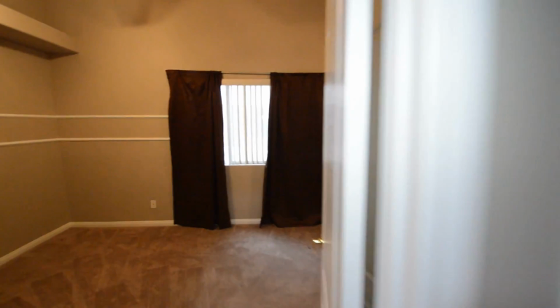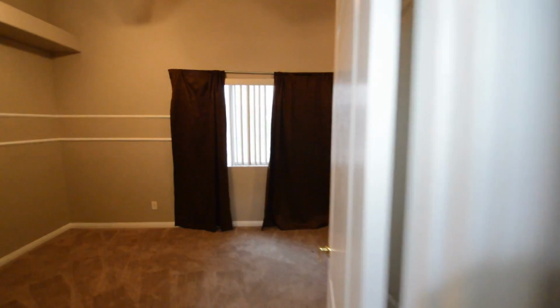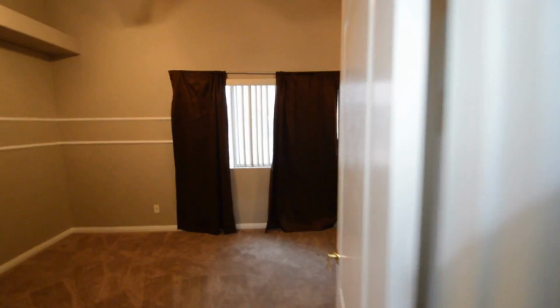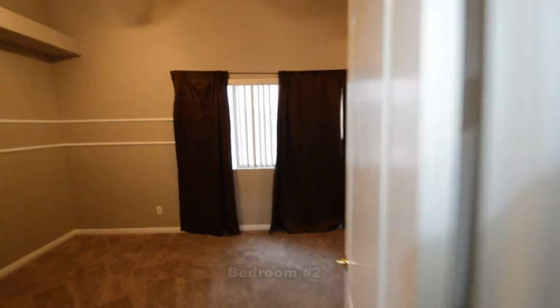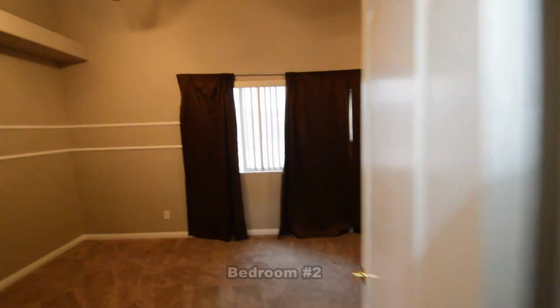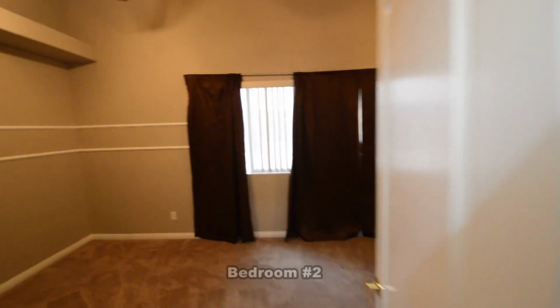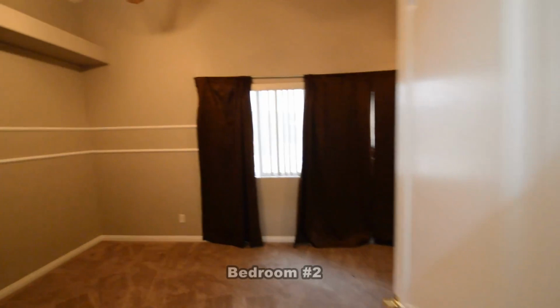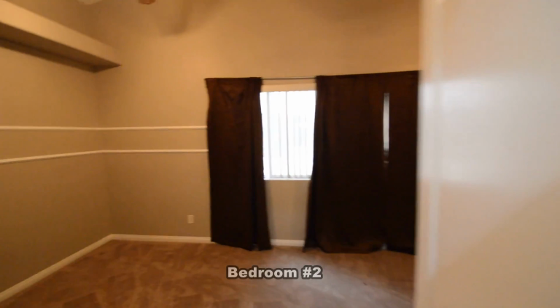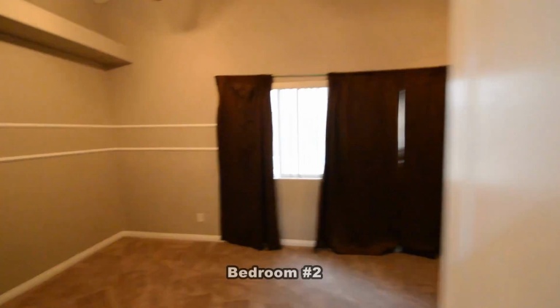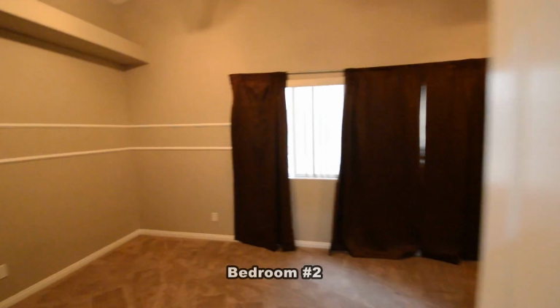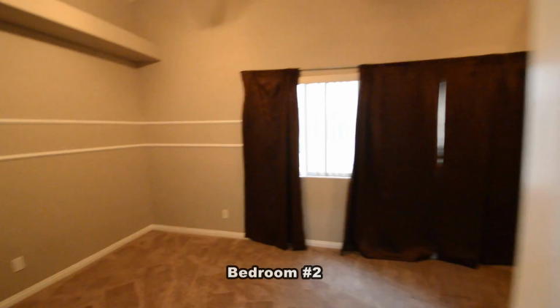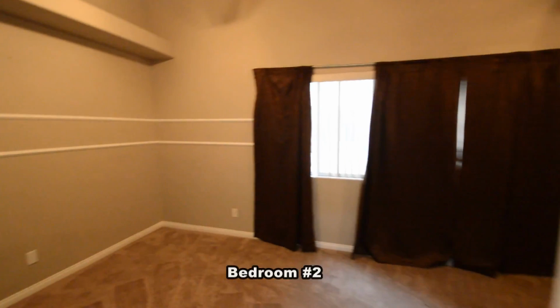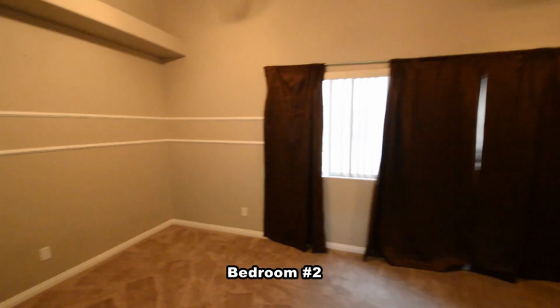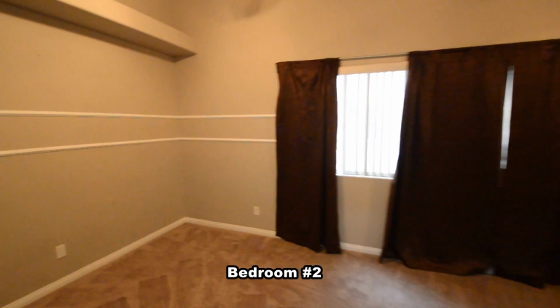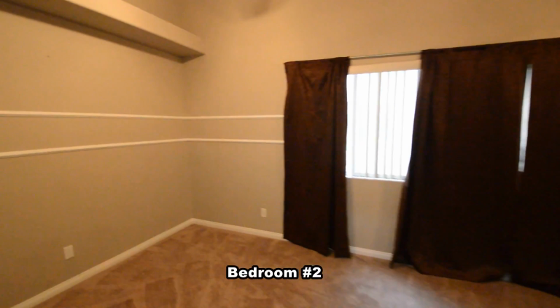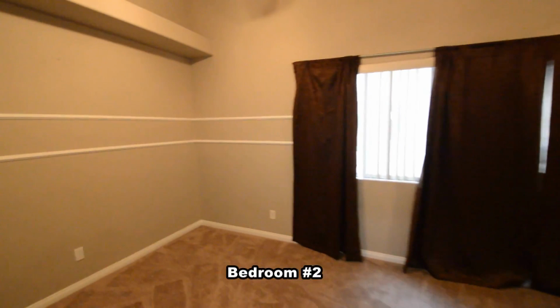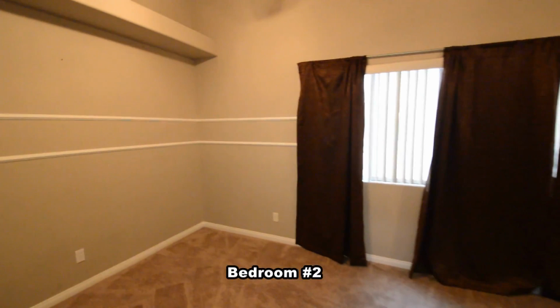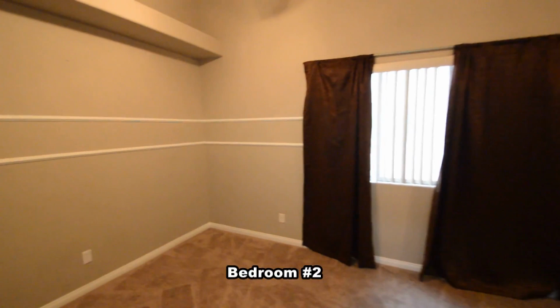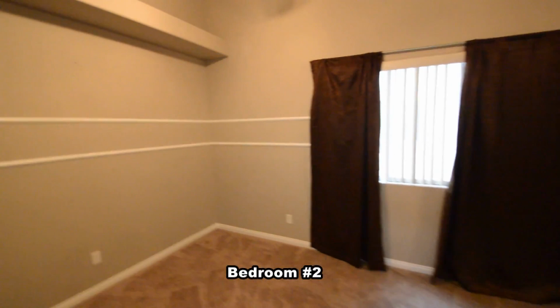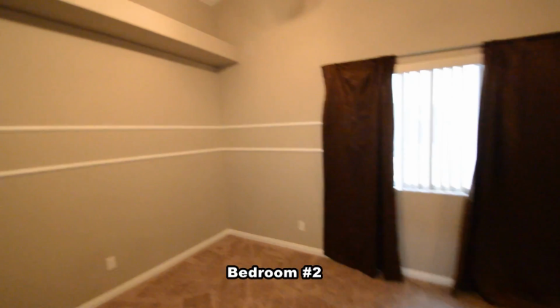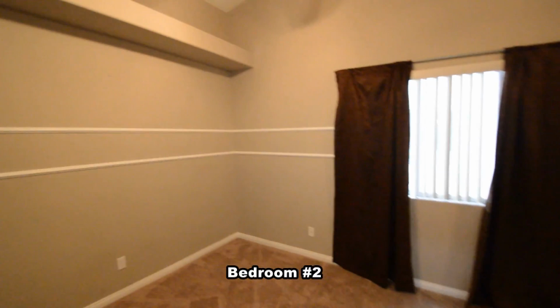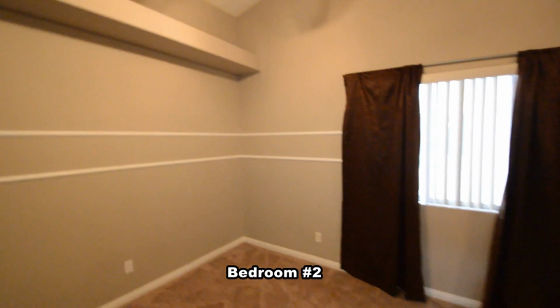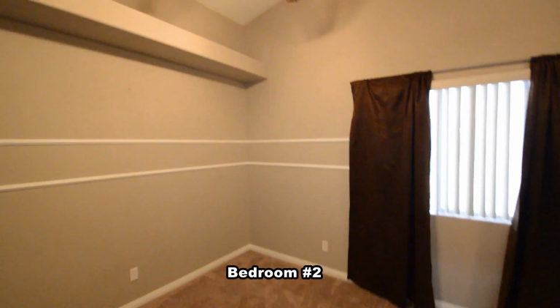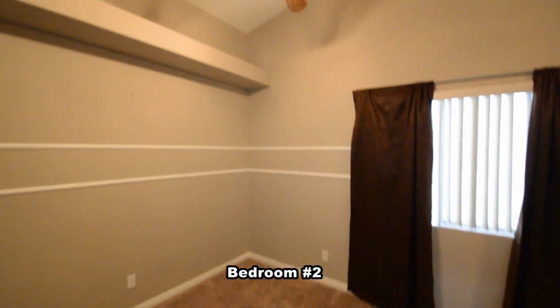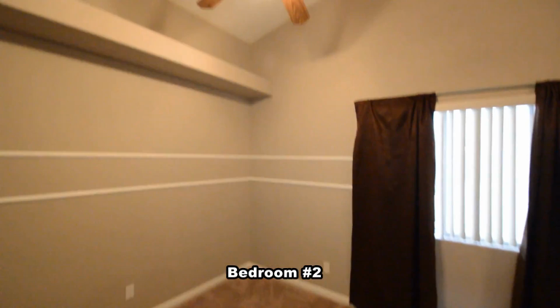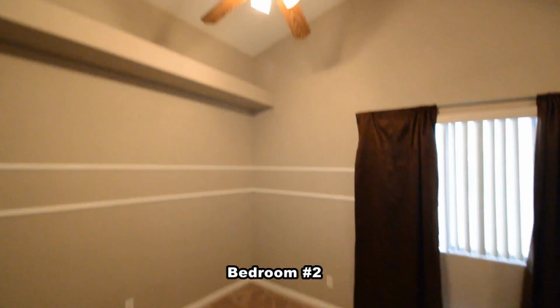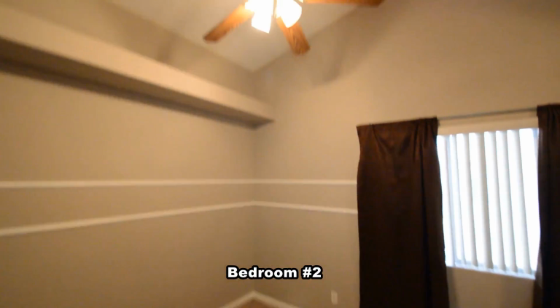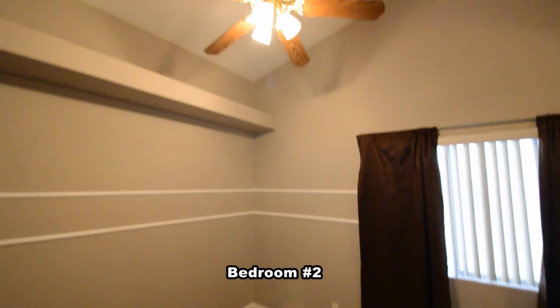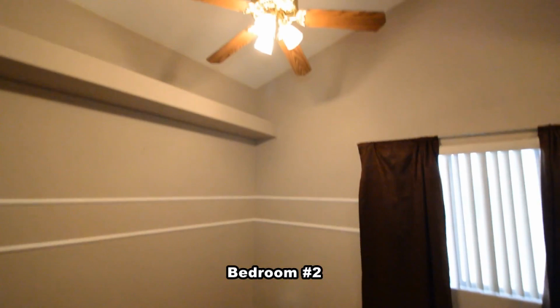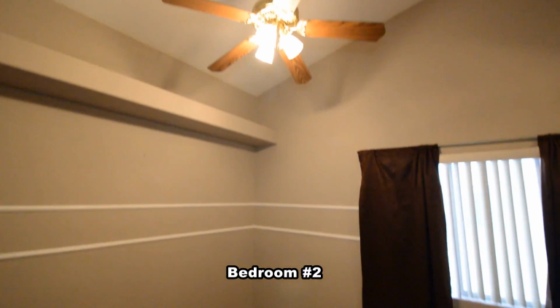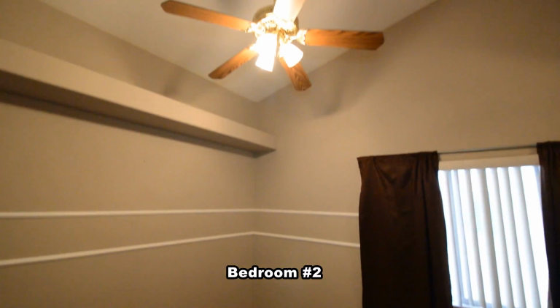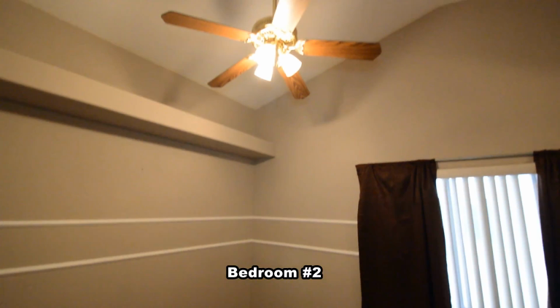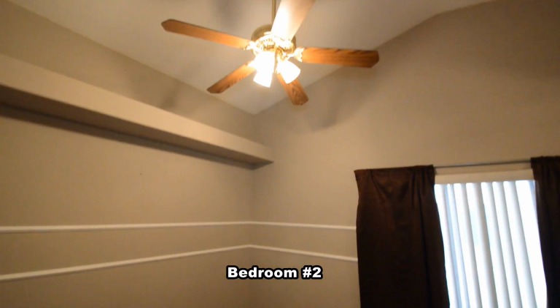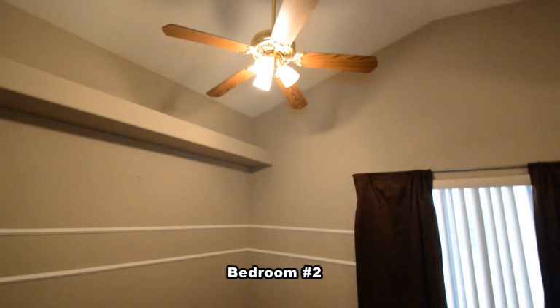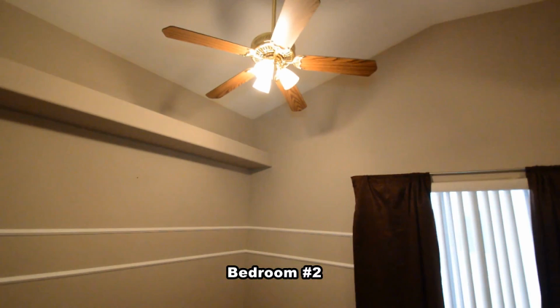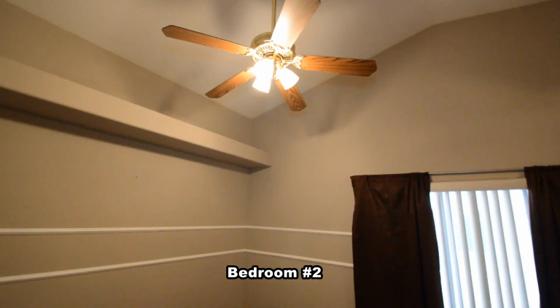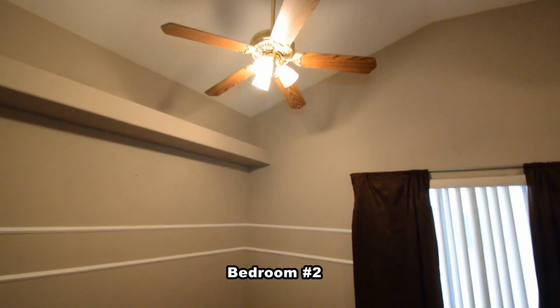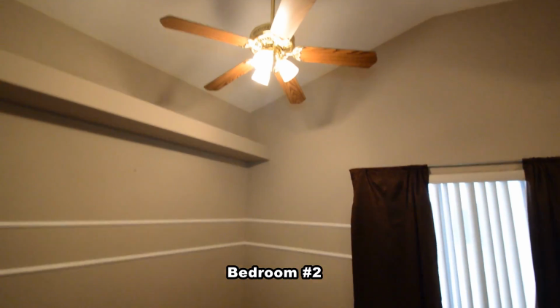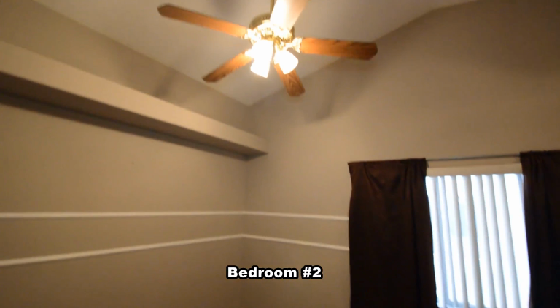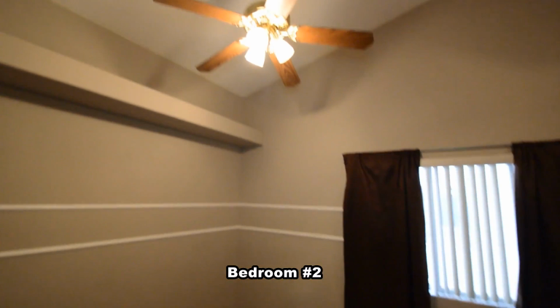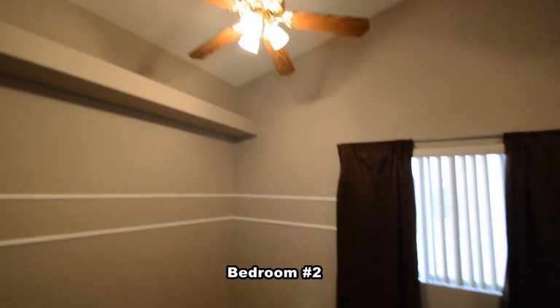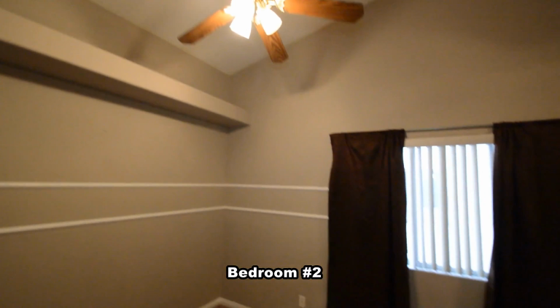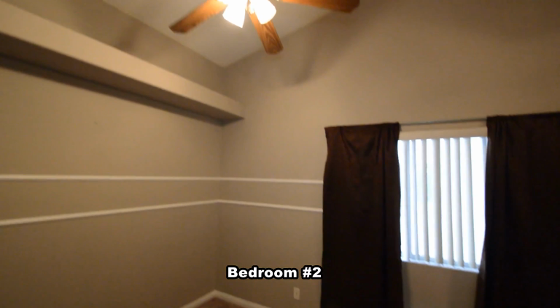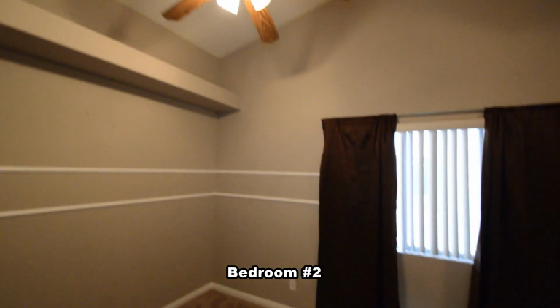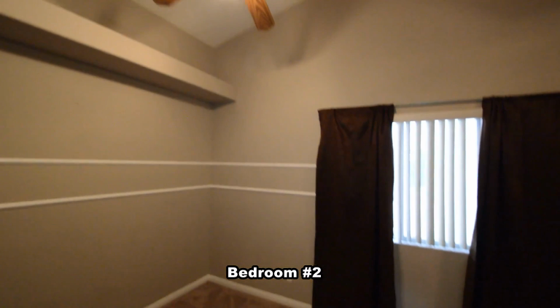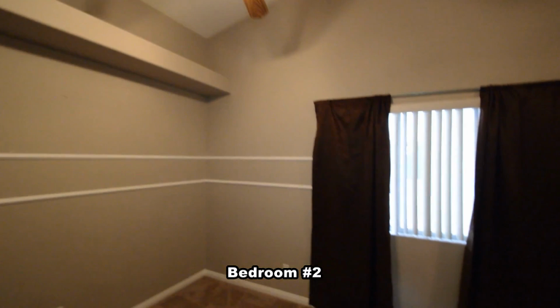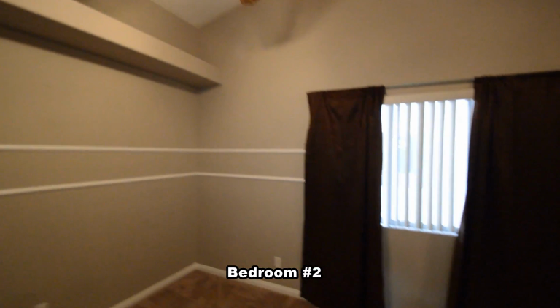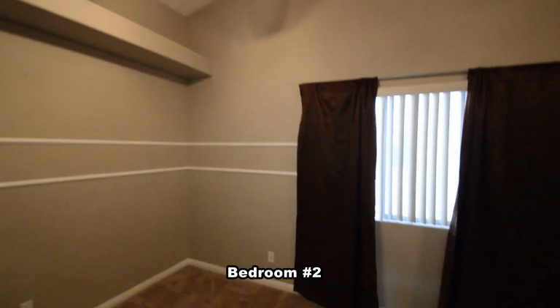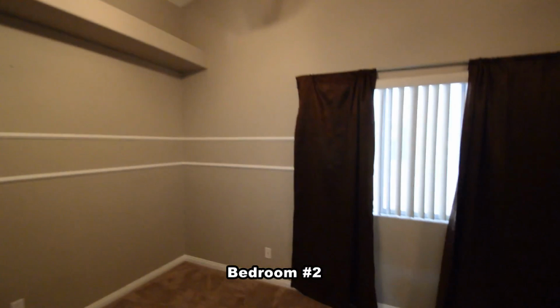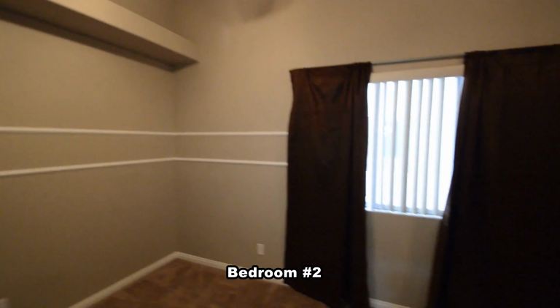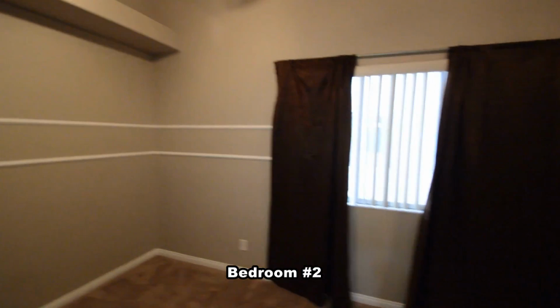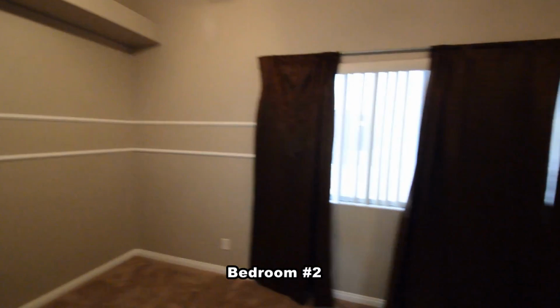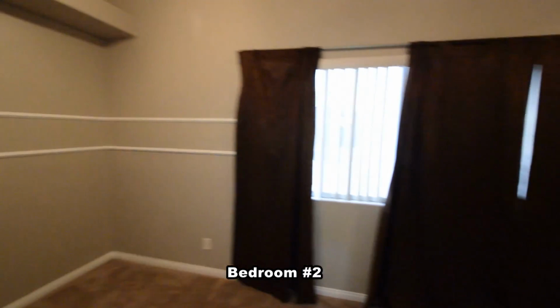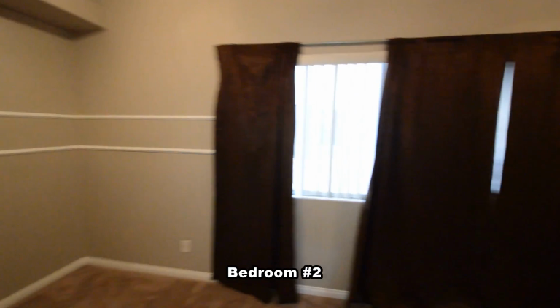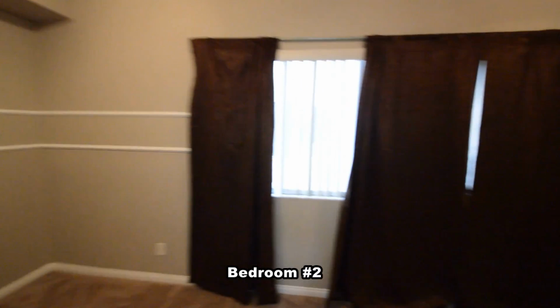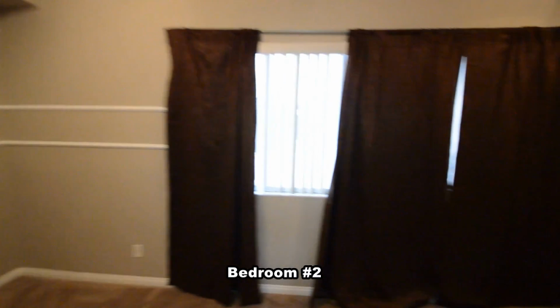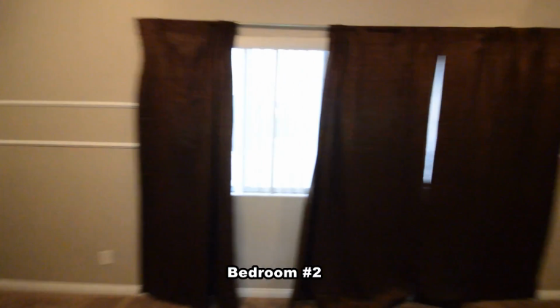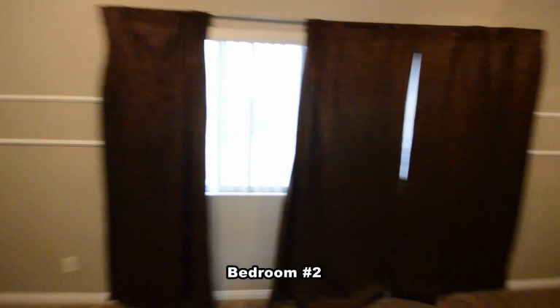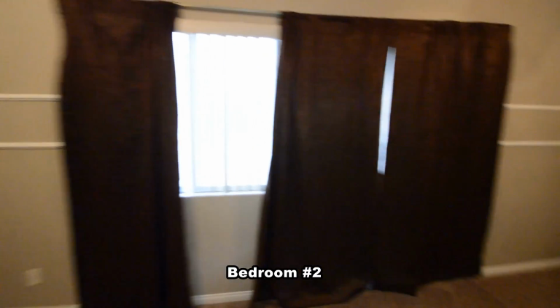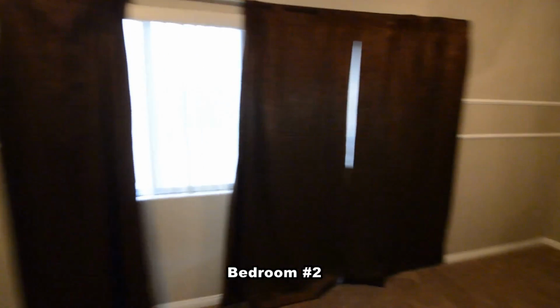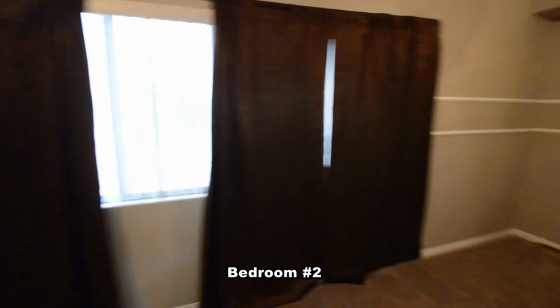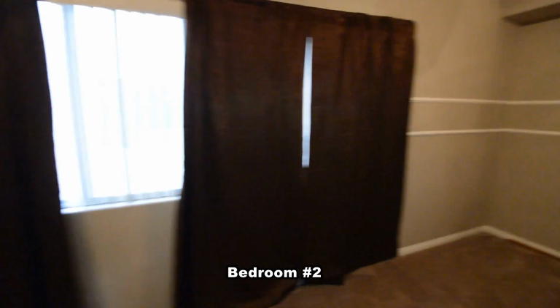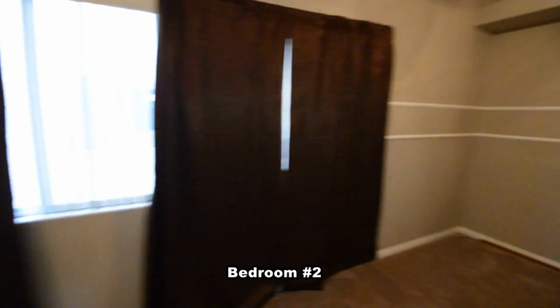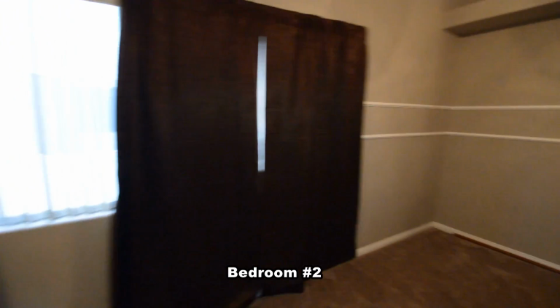The second bedroom has two ceiling fans with lights, carpeting, mirrored closet doors, and window coverings.